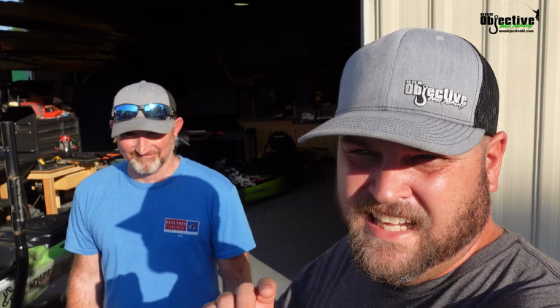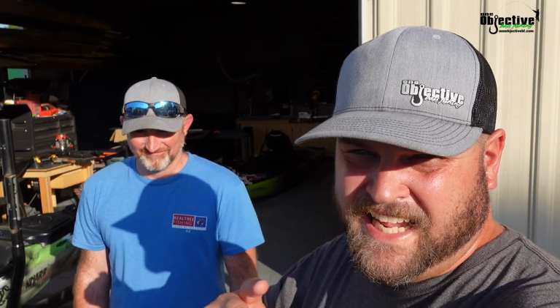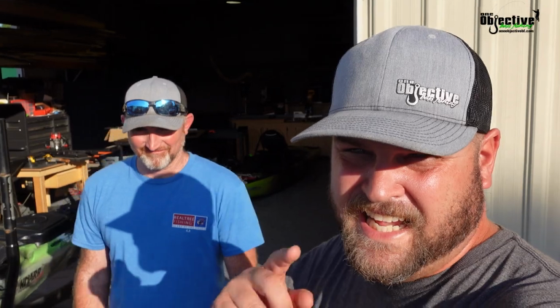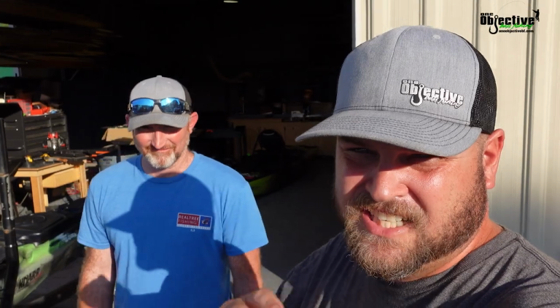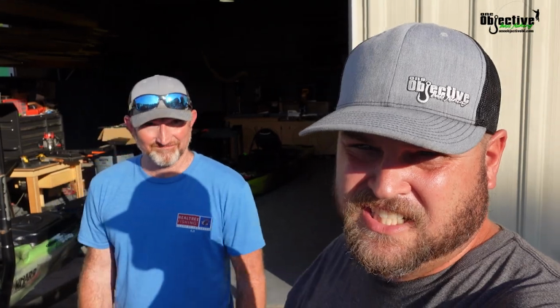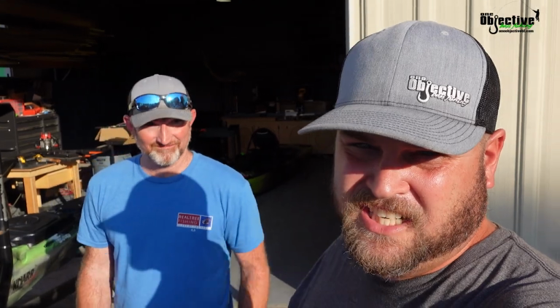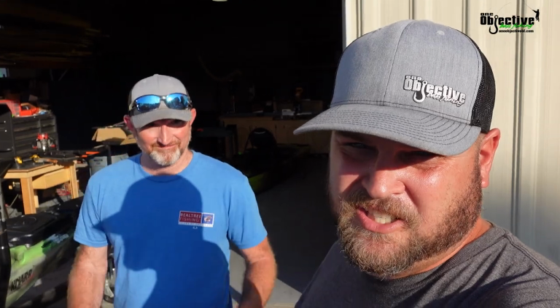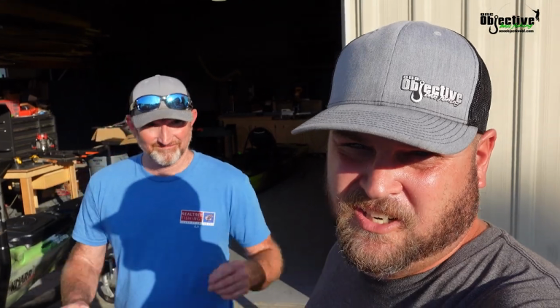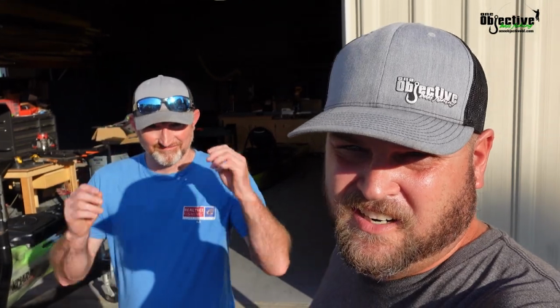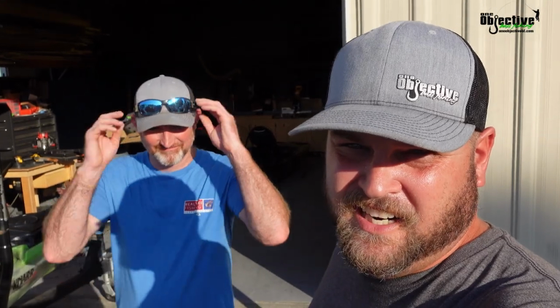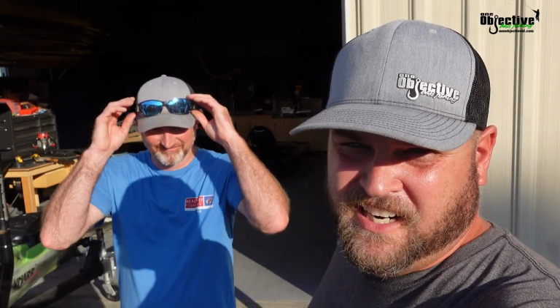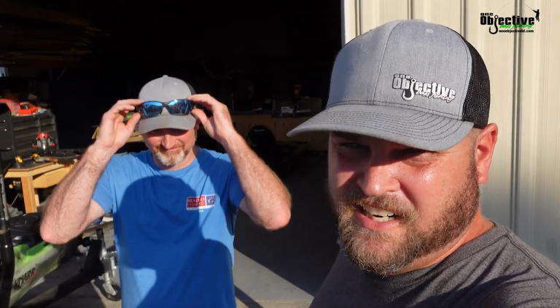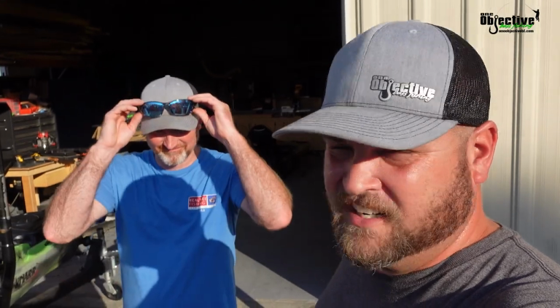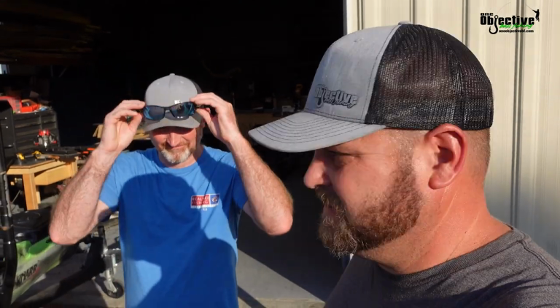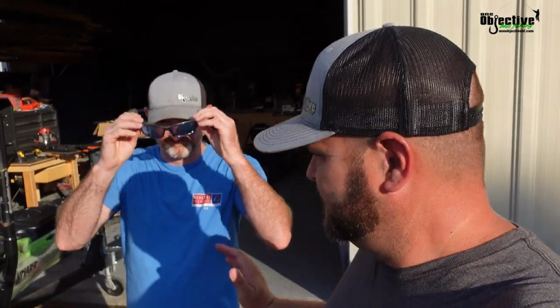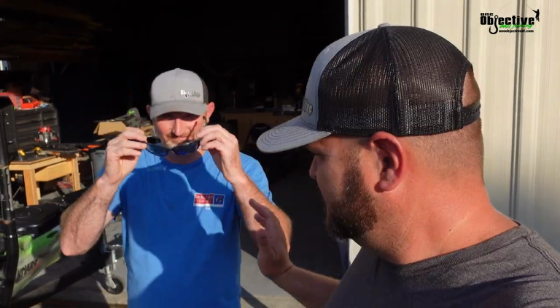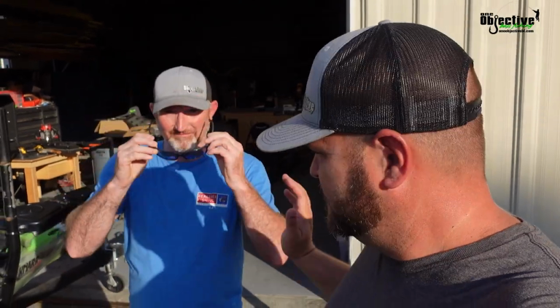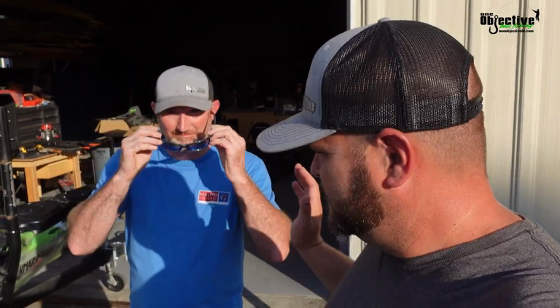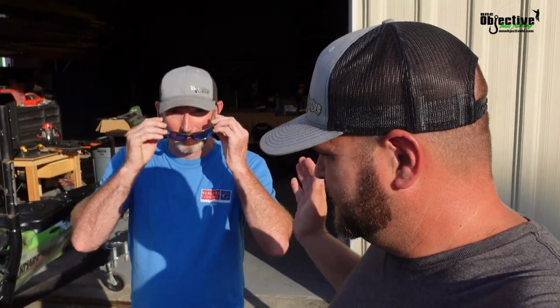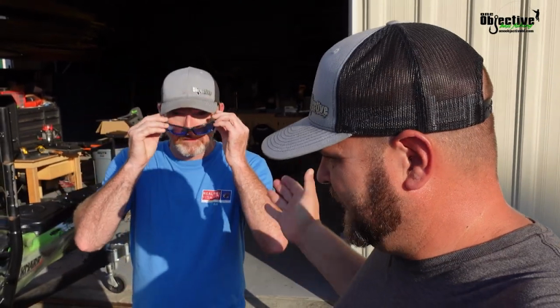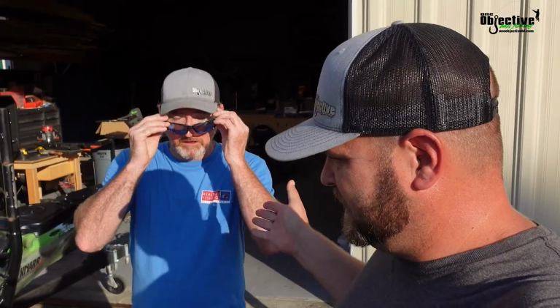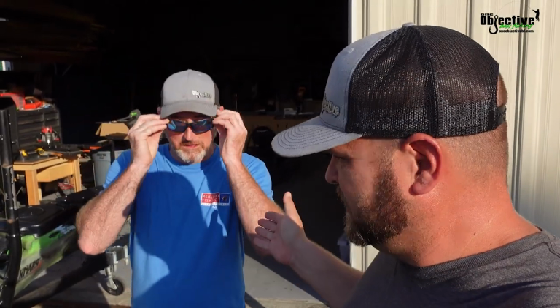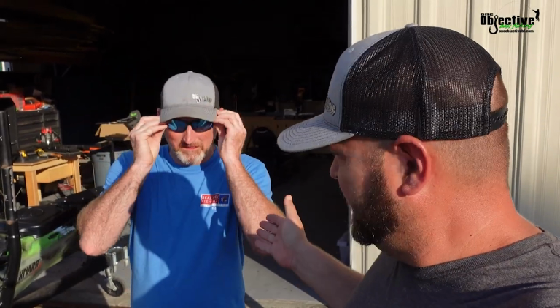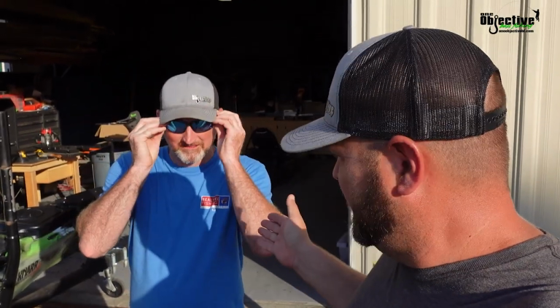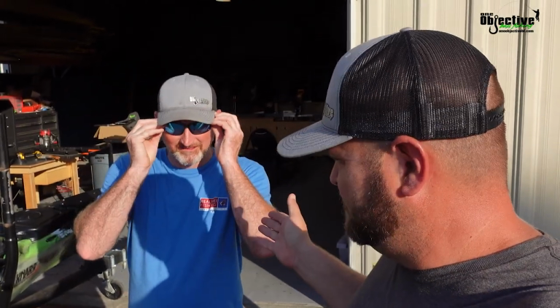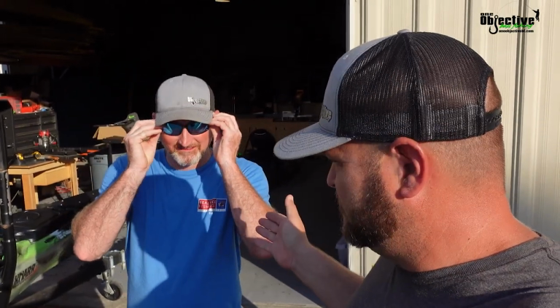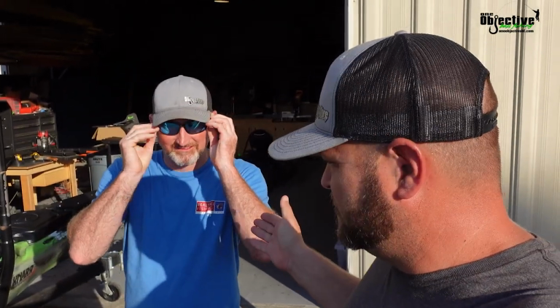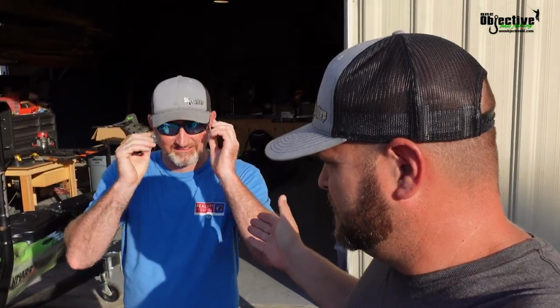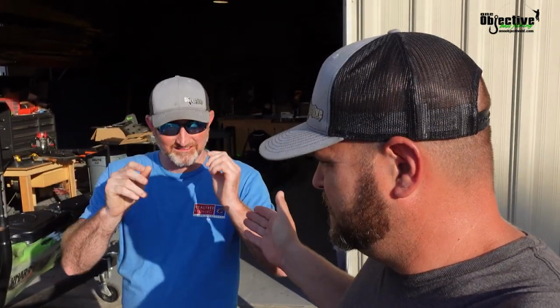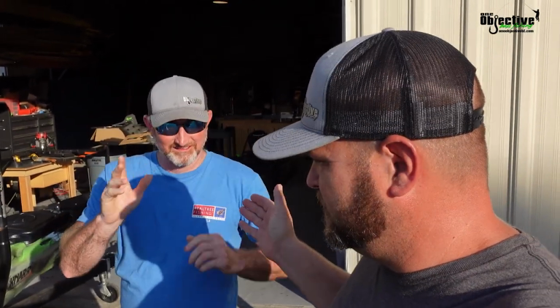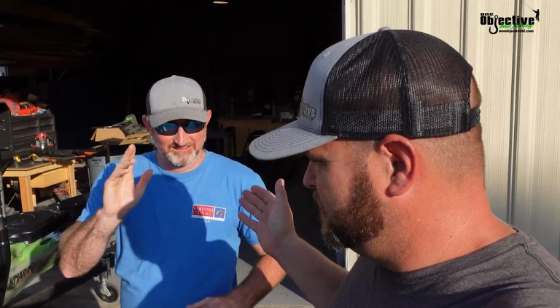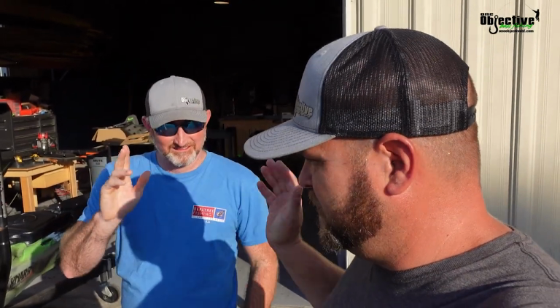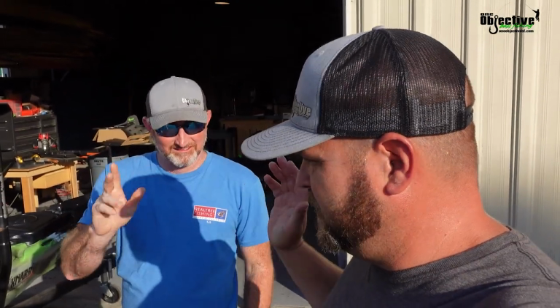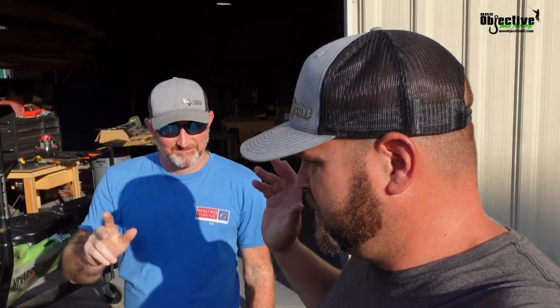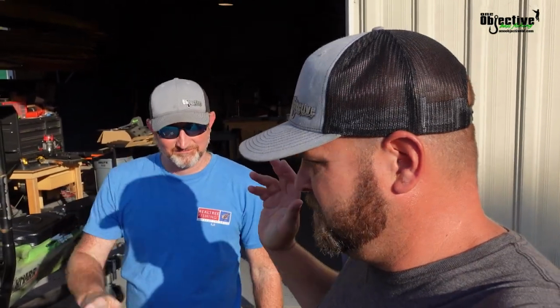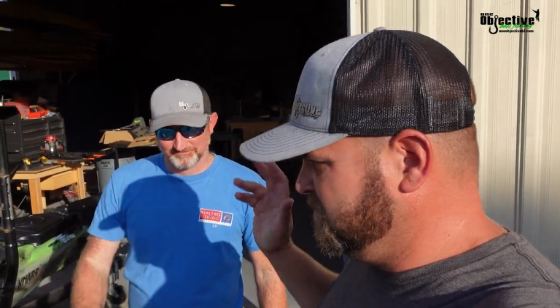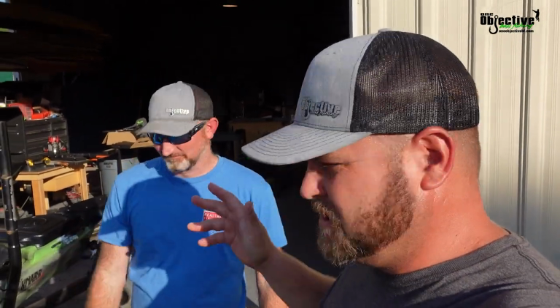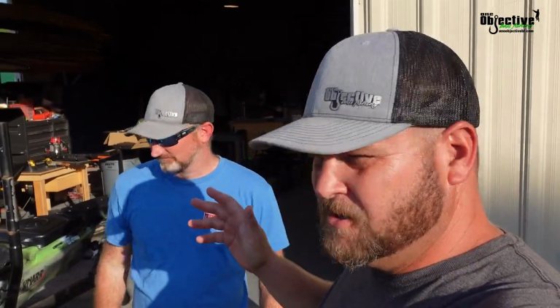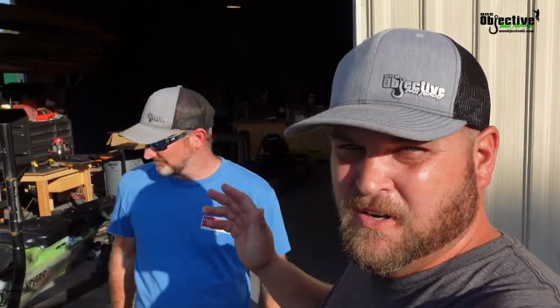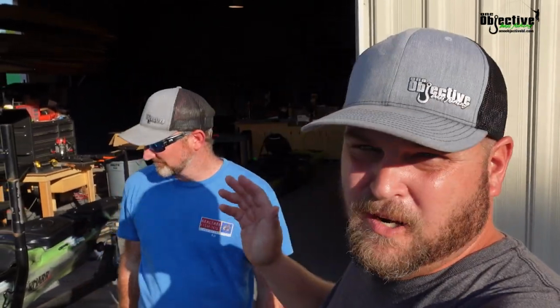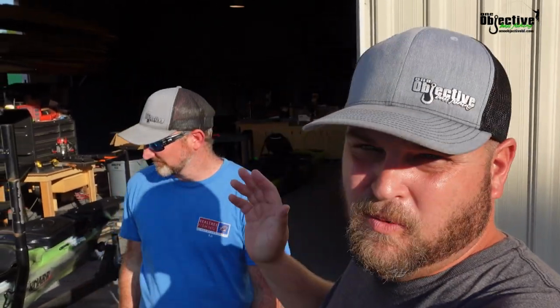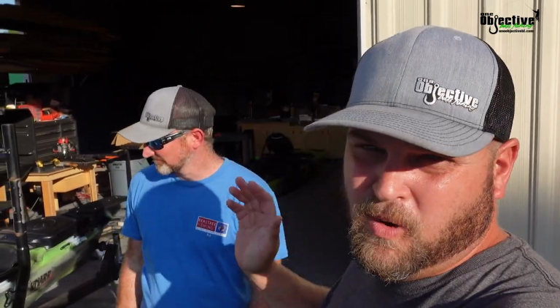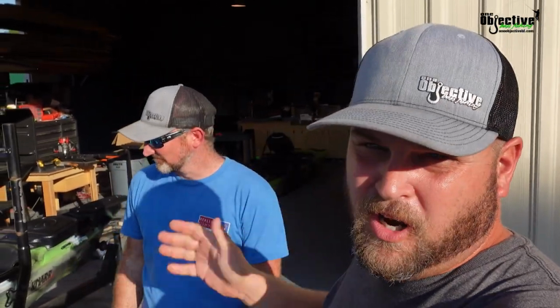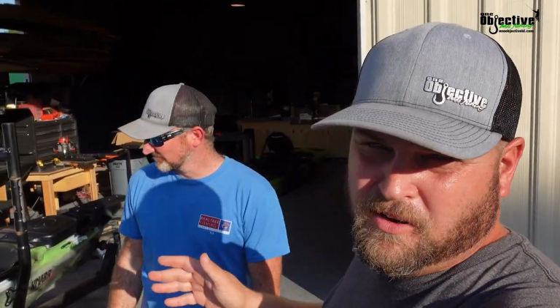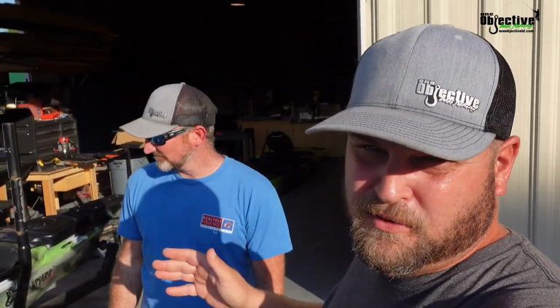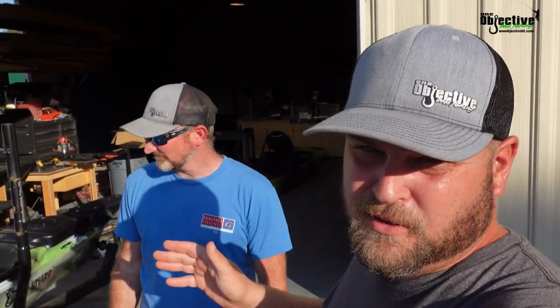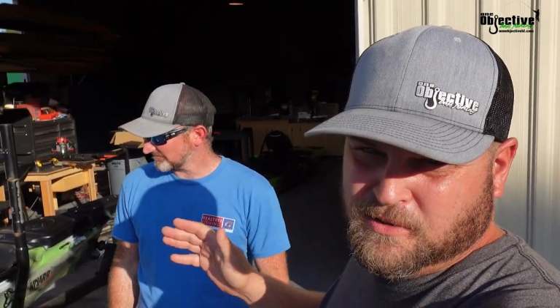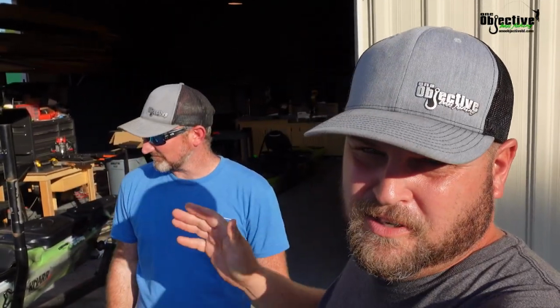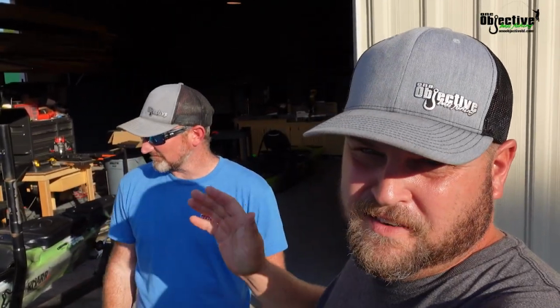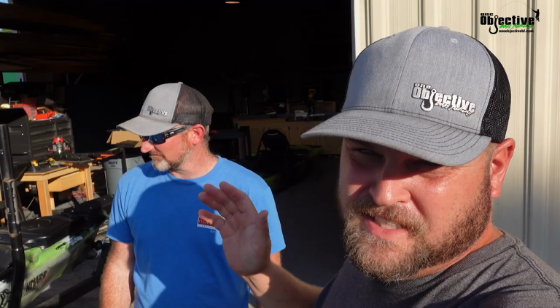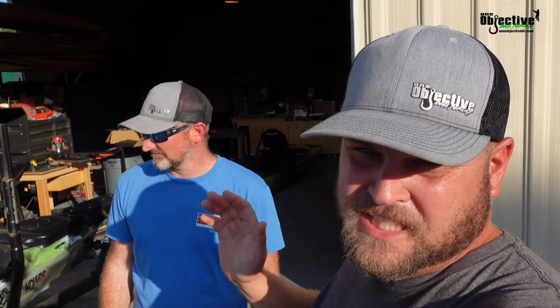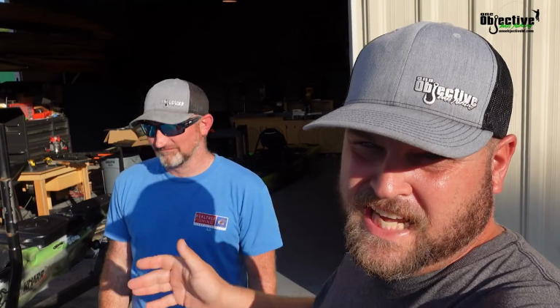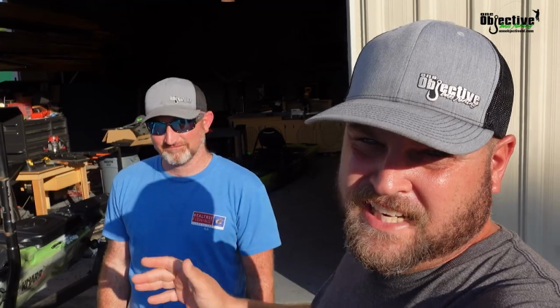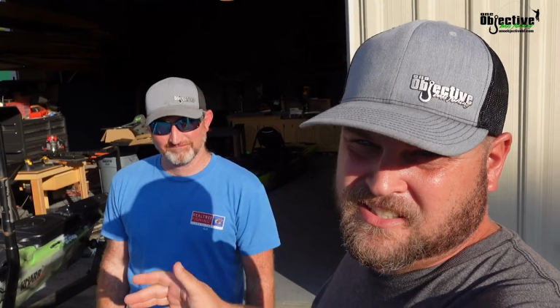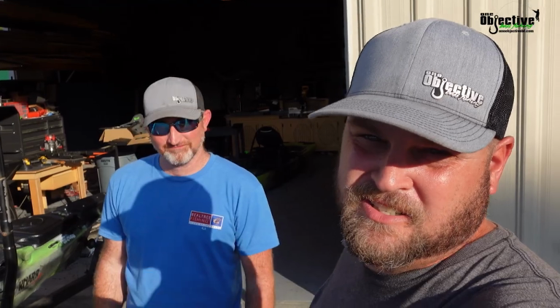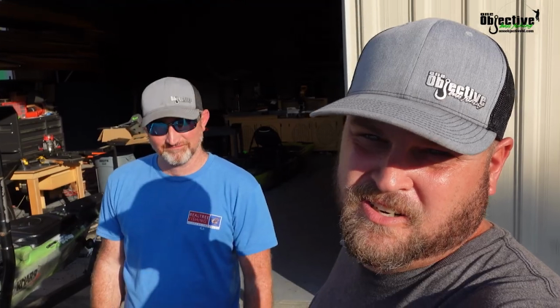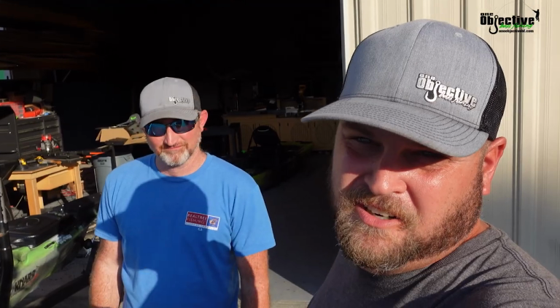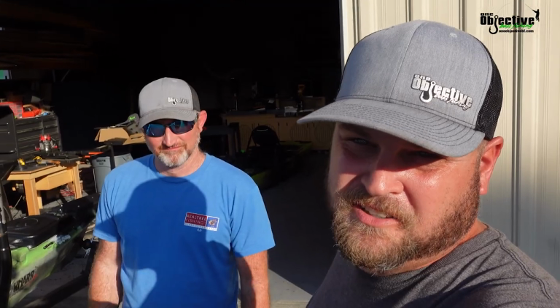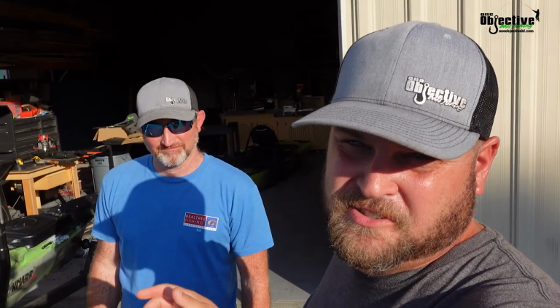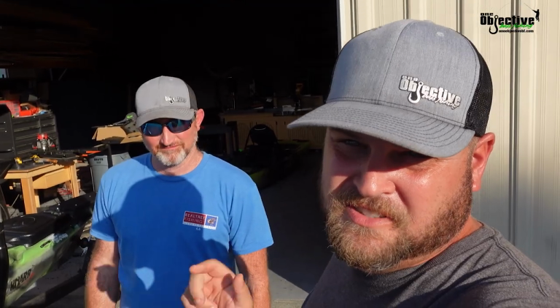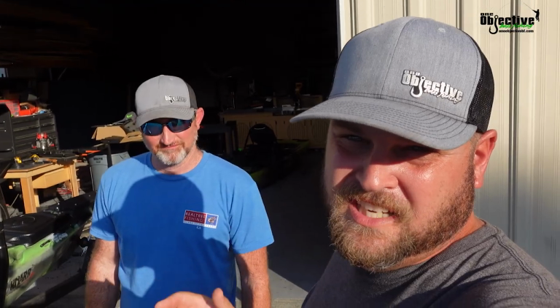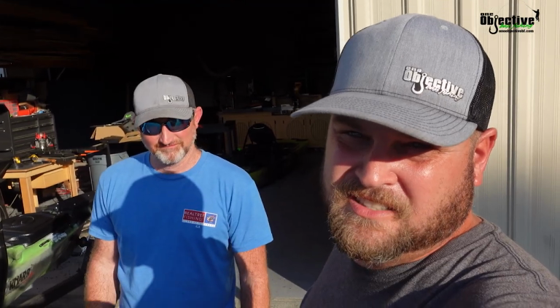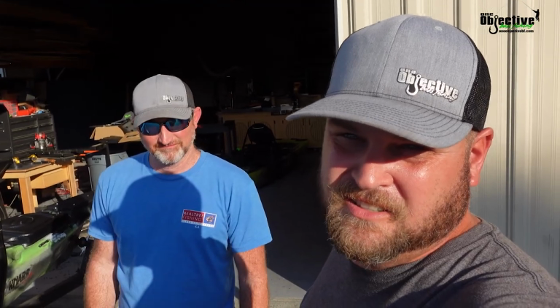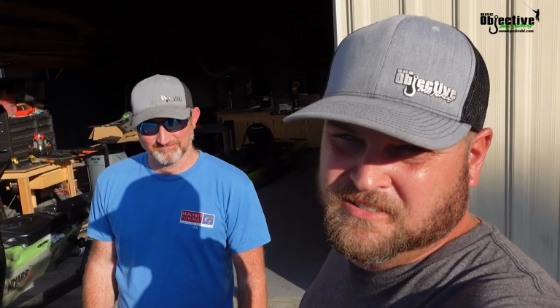Hey guys, Josh Carter here. Got James. We are going to be doing a walkthrough of the Jackson Gnar, so stay tuned.